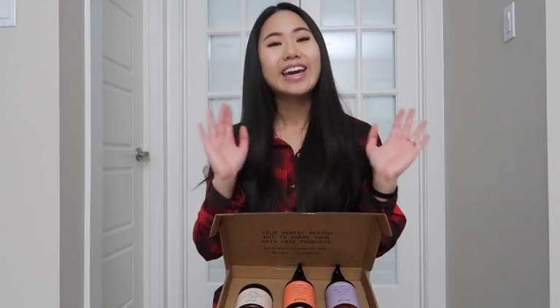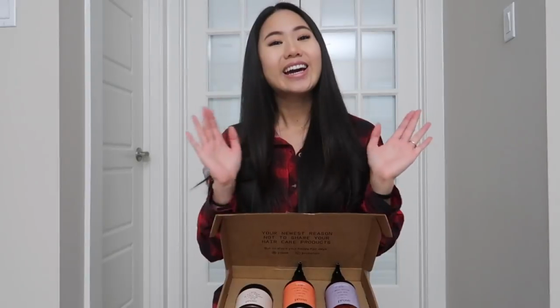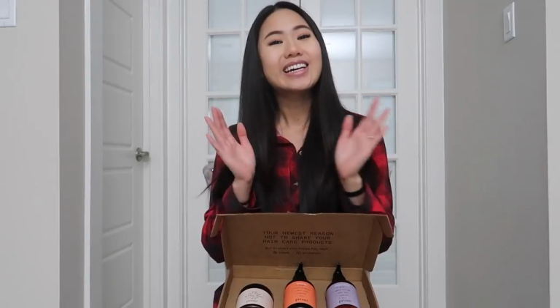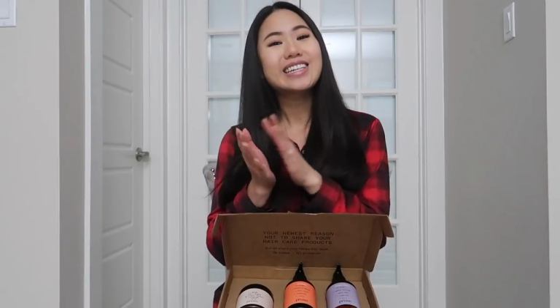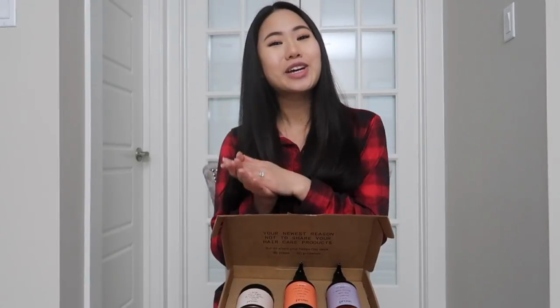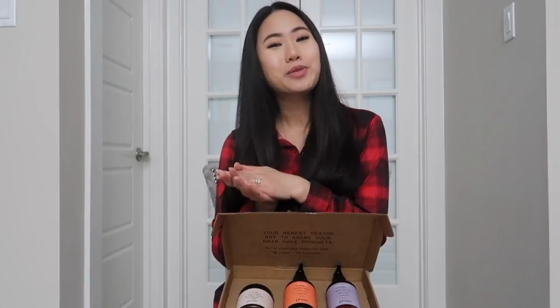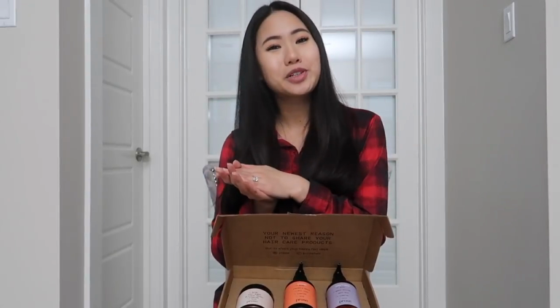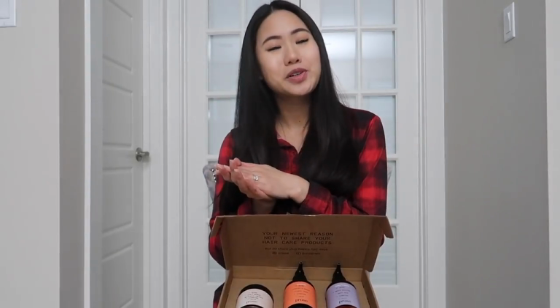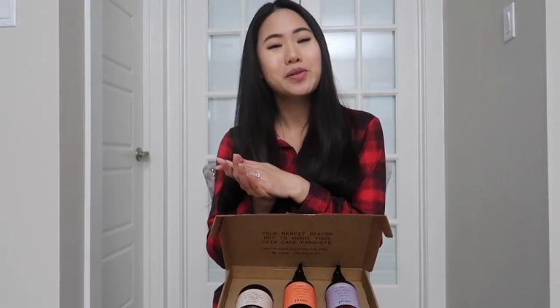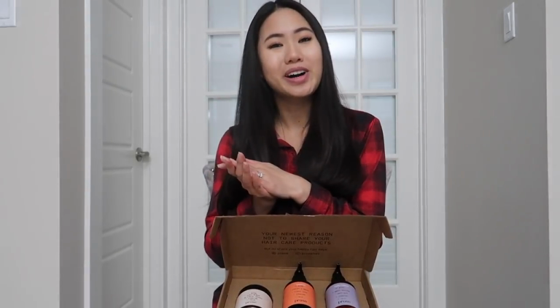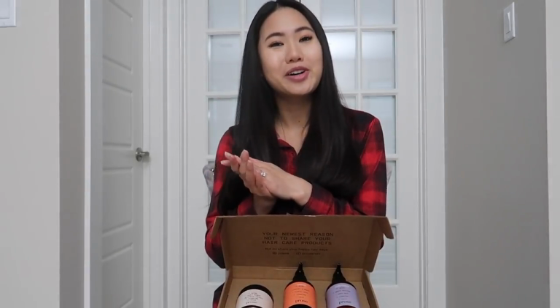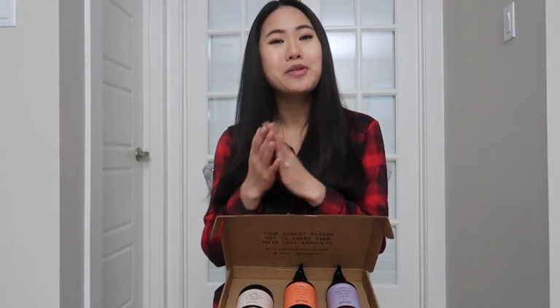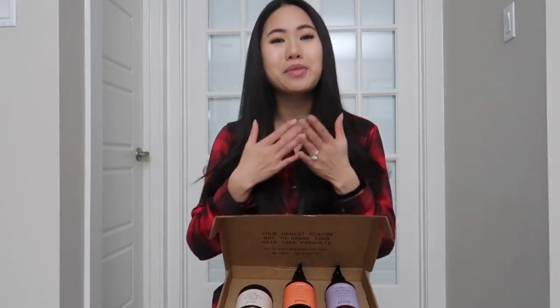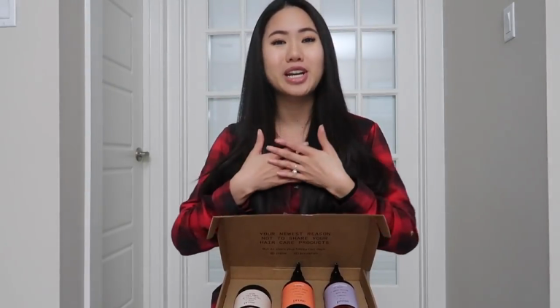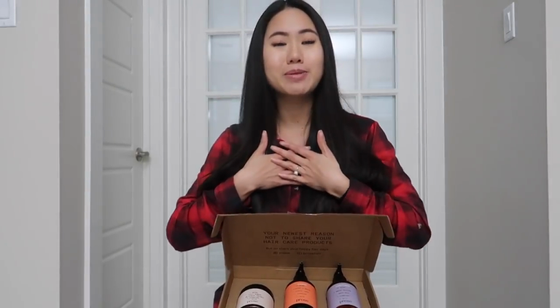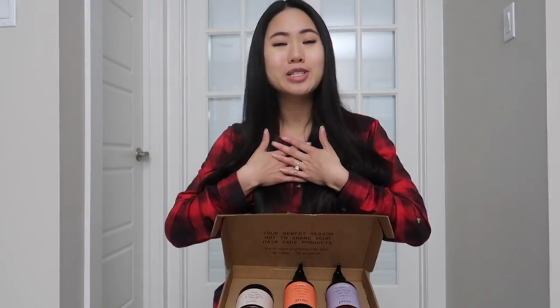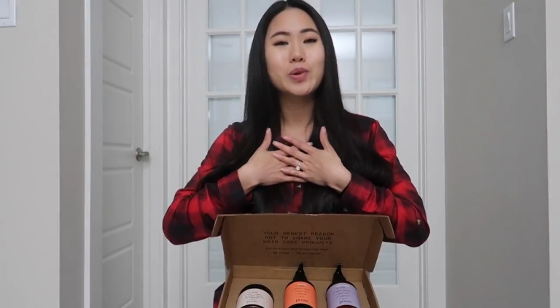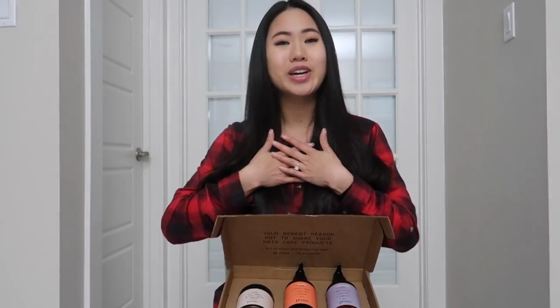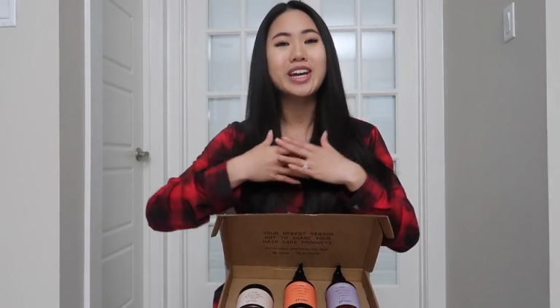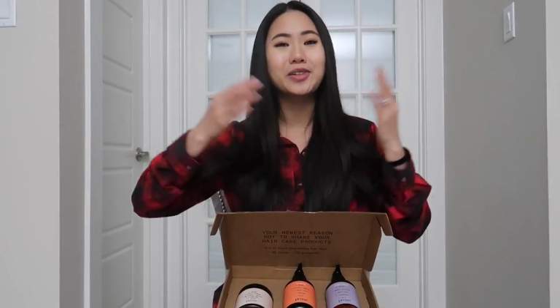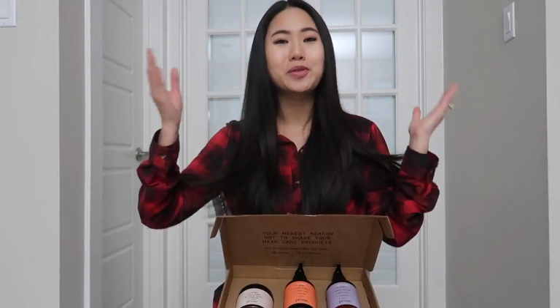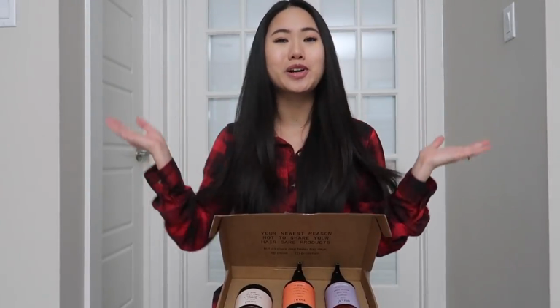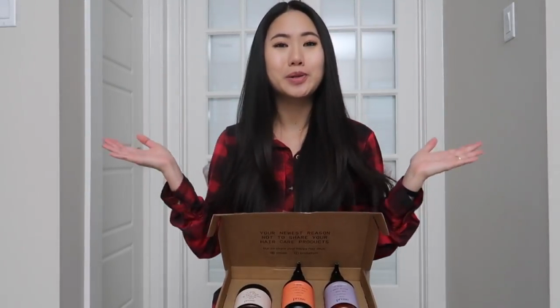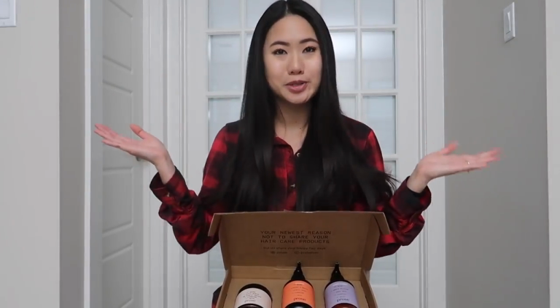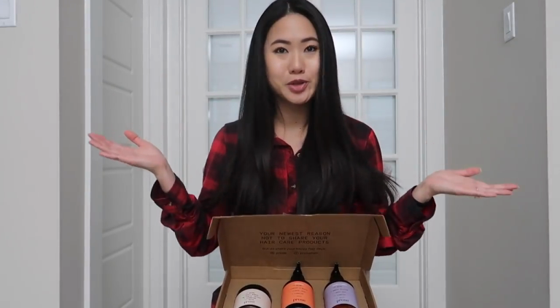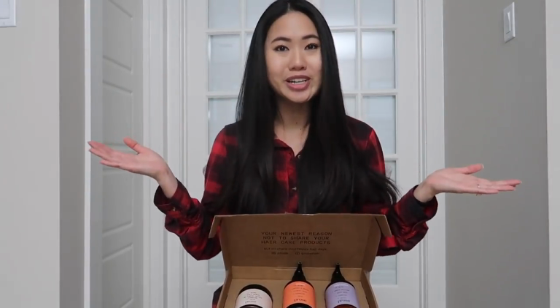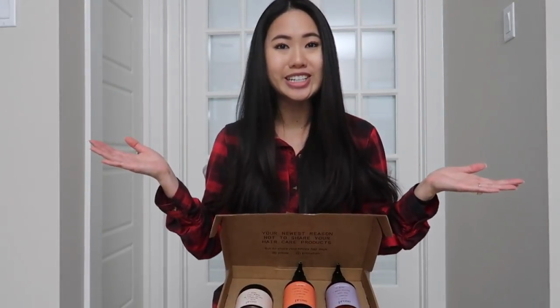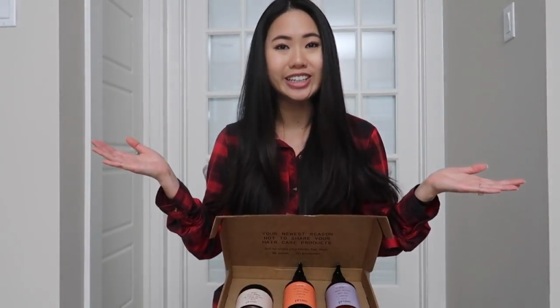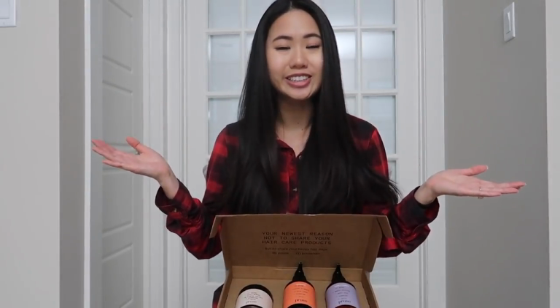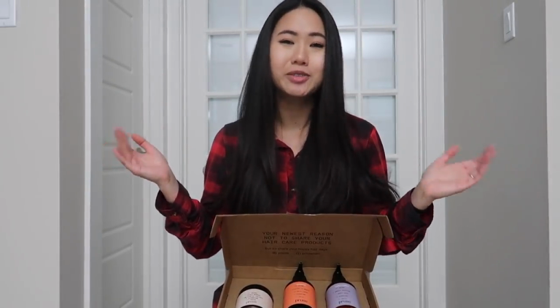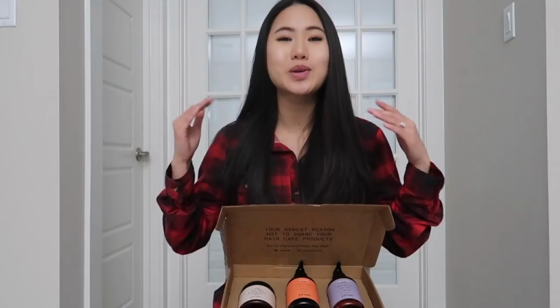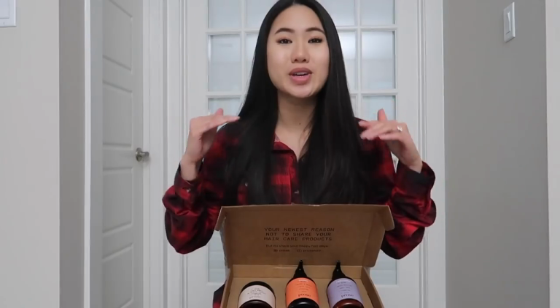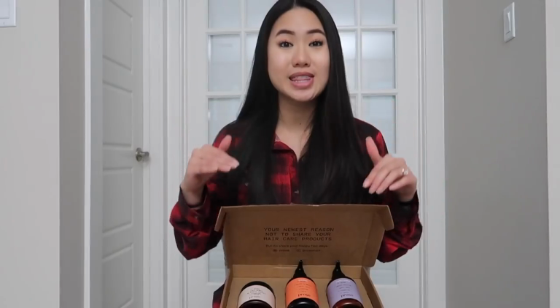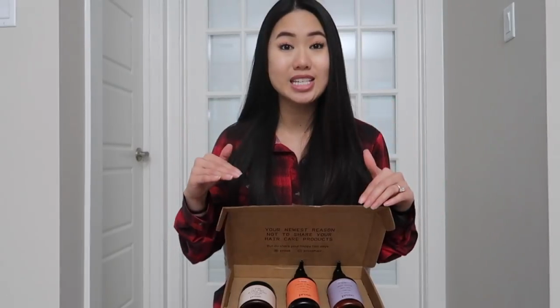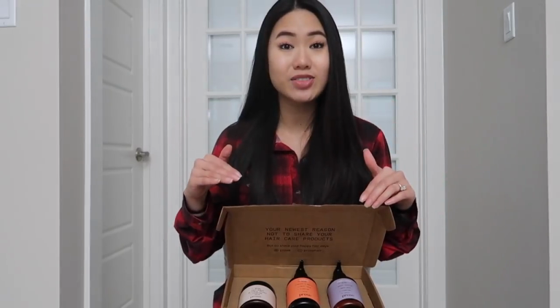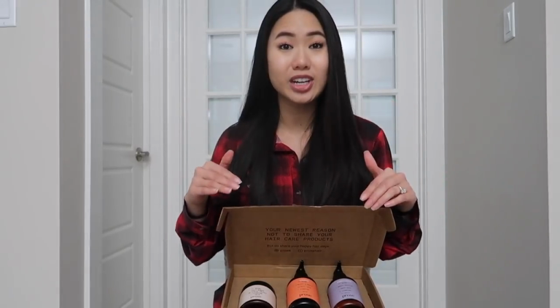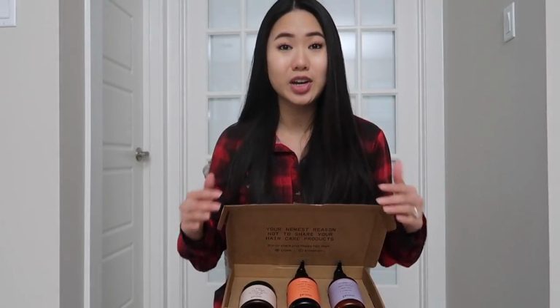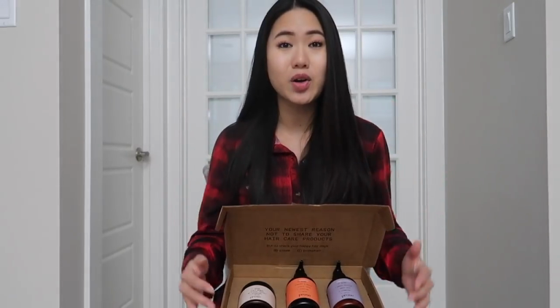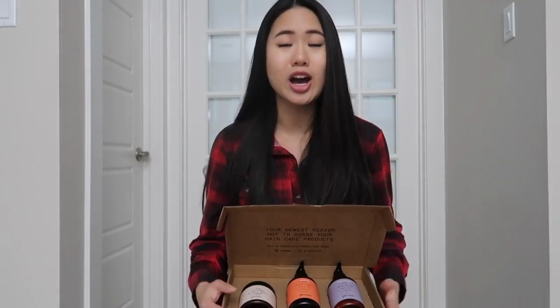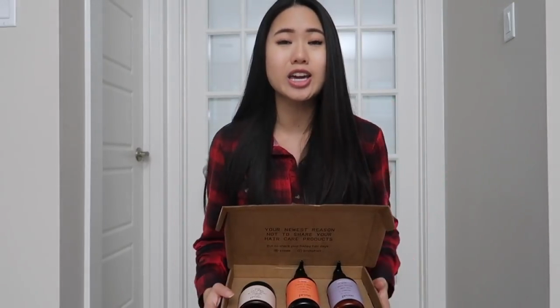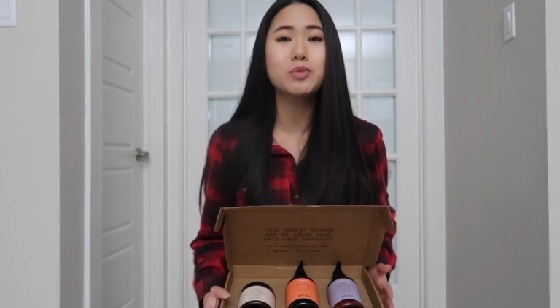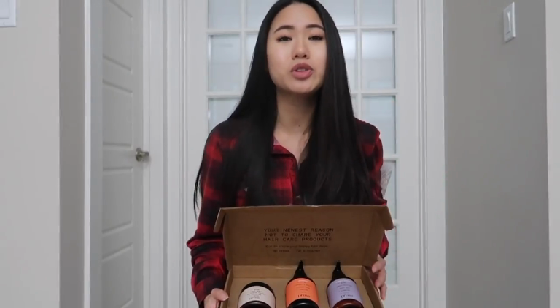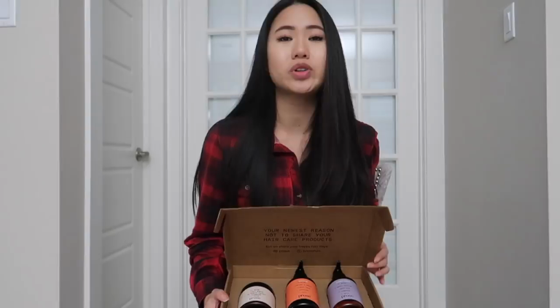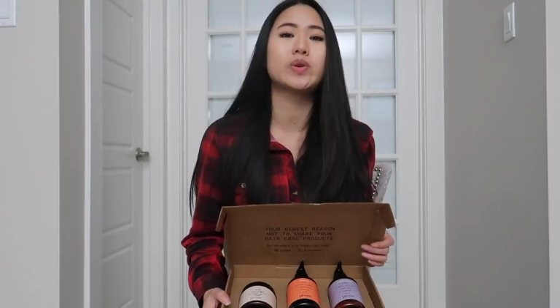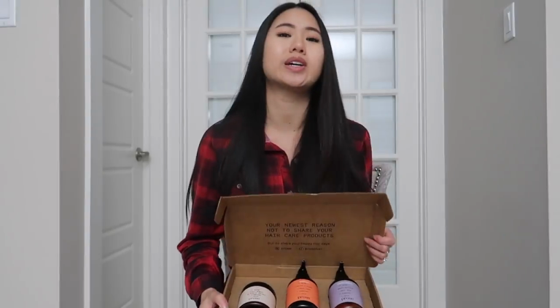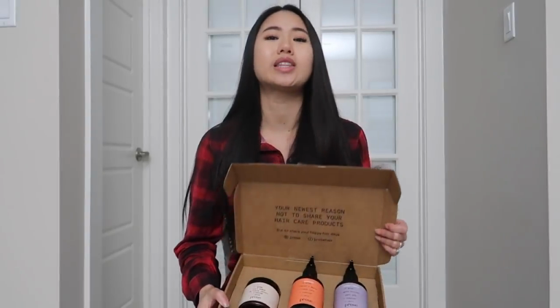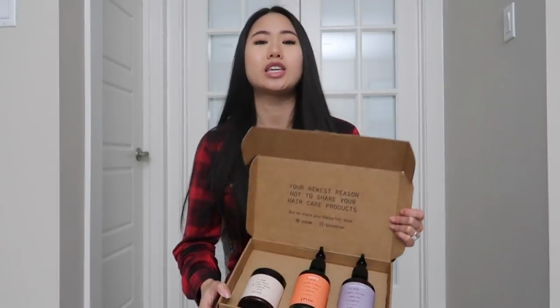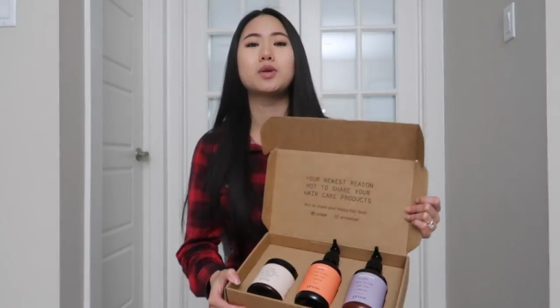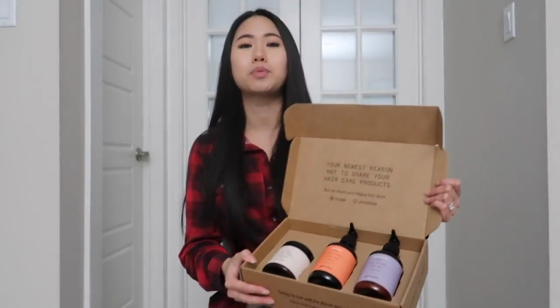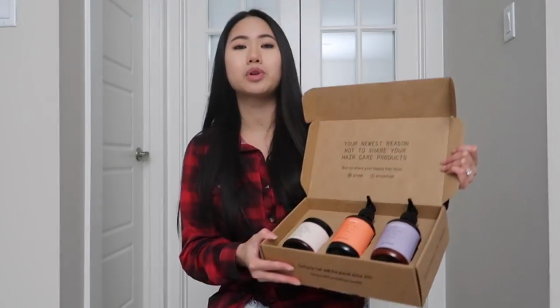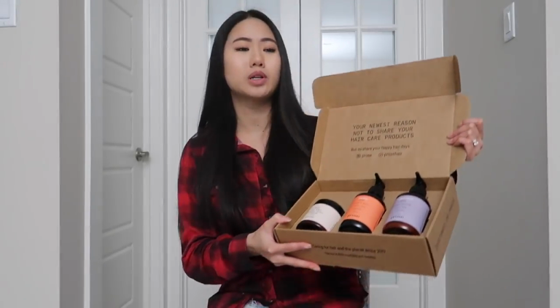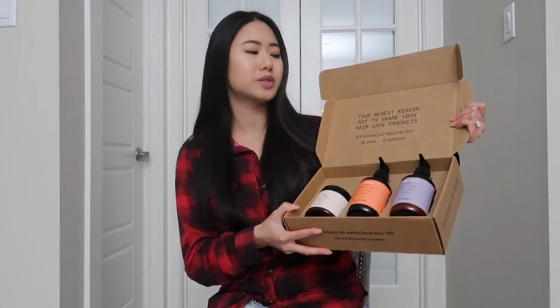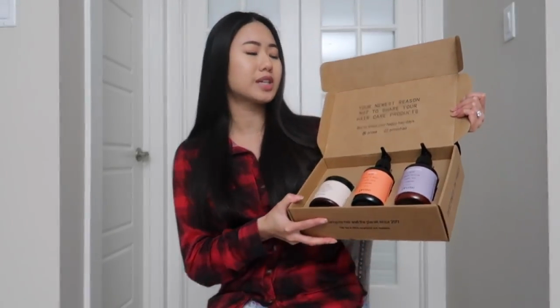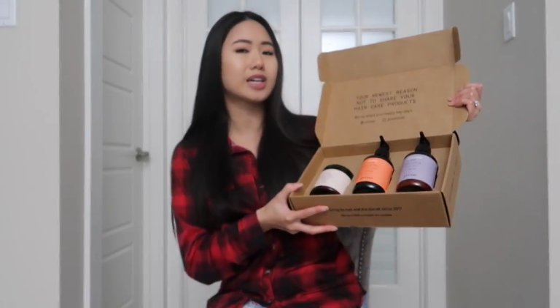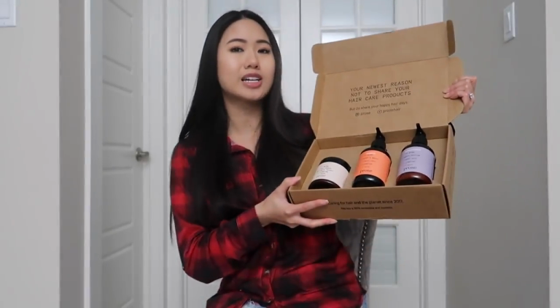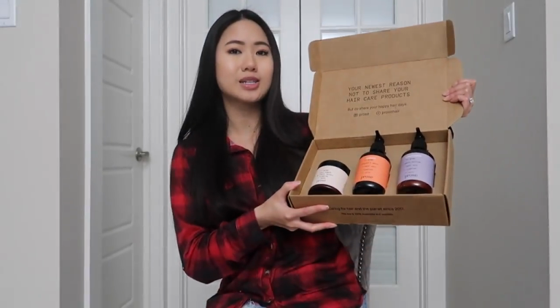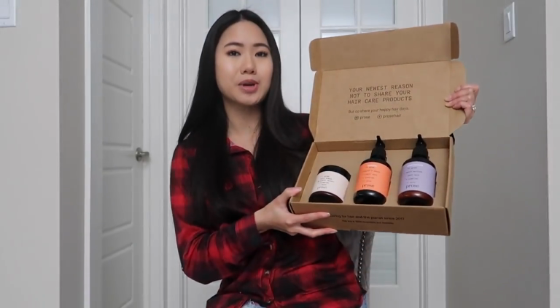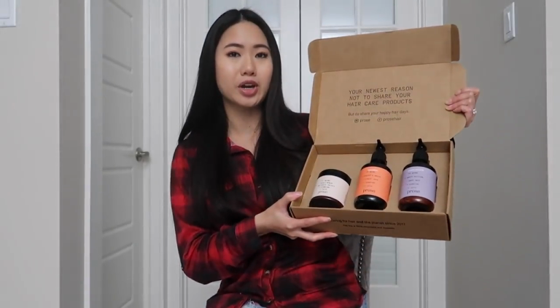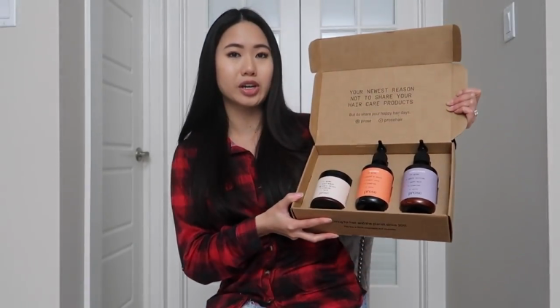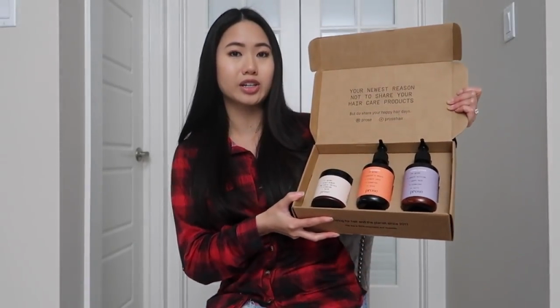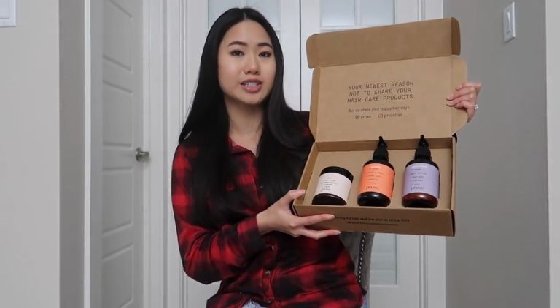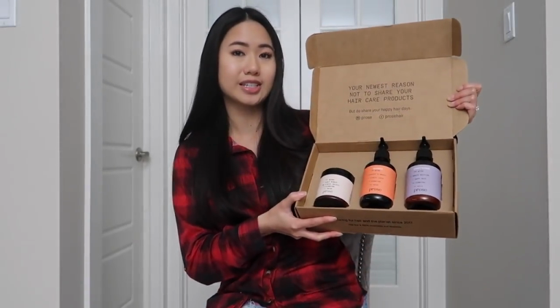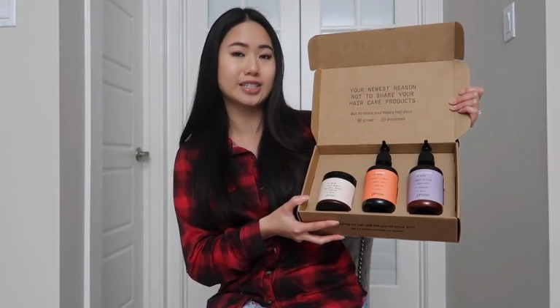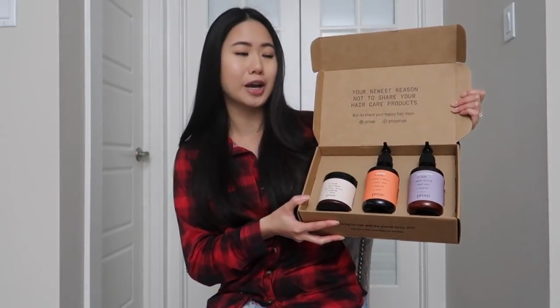Hey guys, I hope you're doing well. My name is Quinn and welcome to my channel. So in this video, I am reviewing the Pros Custom Hair Care System.